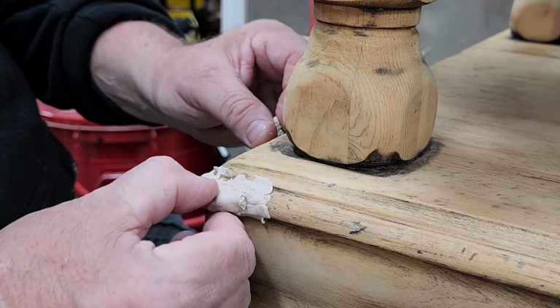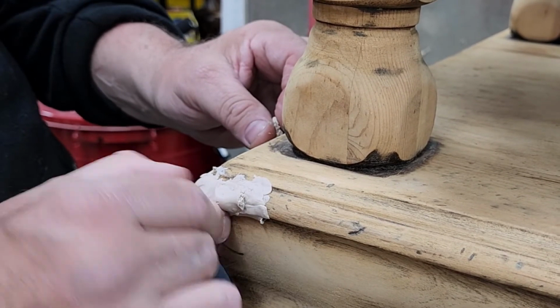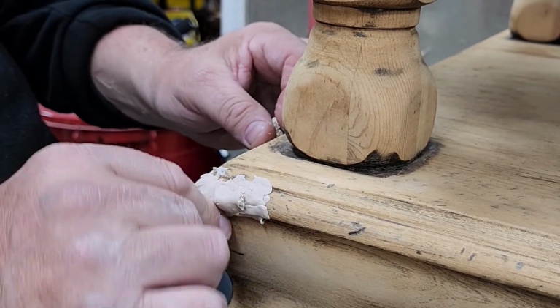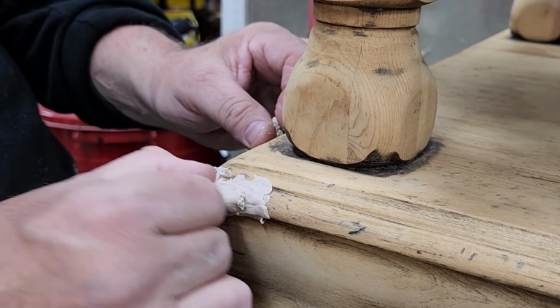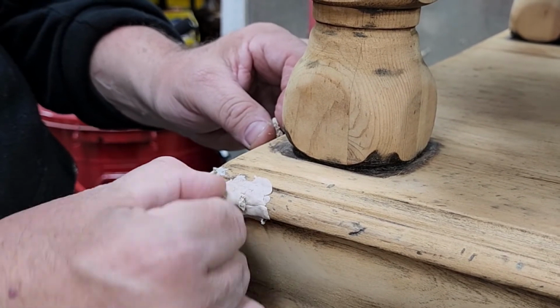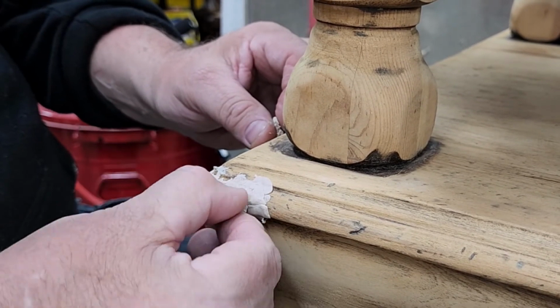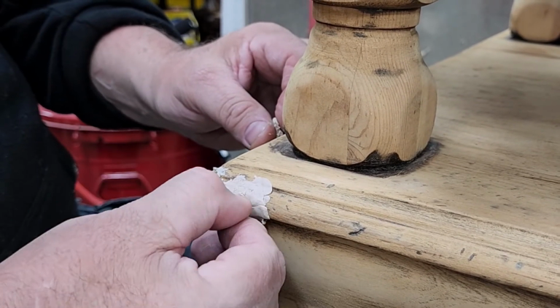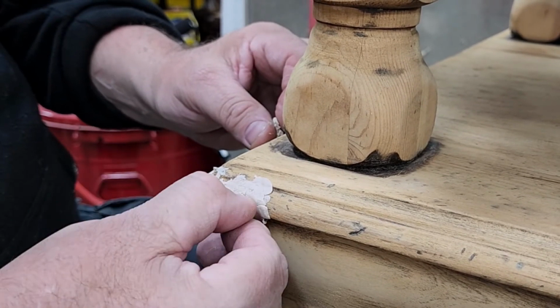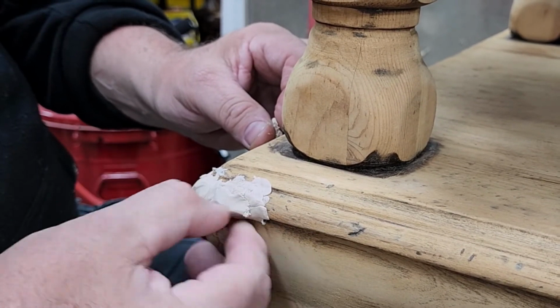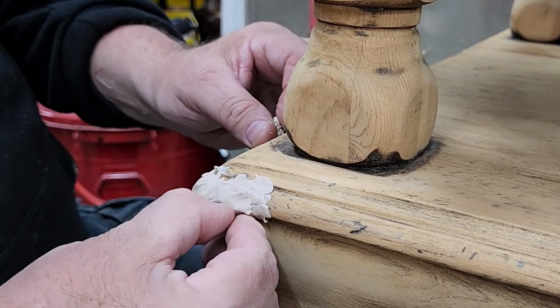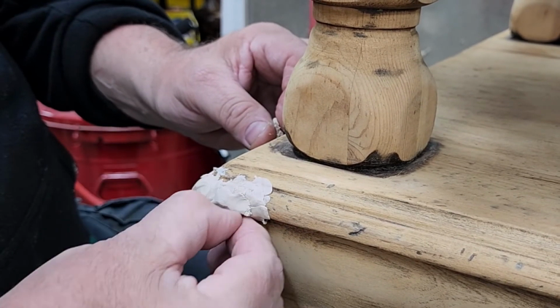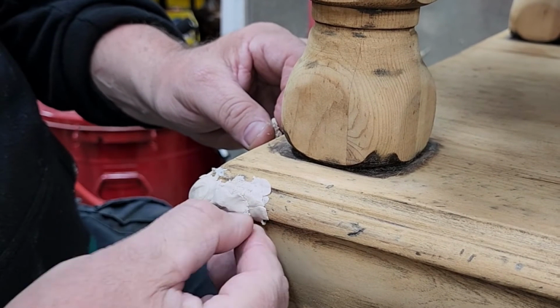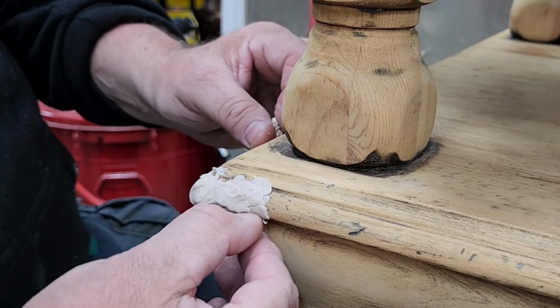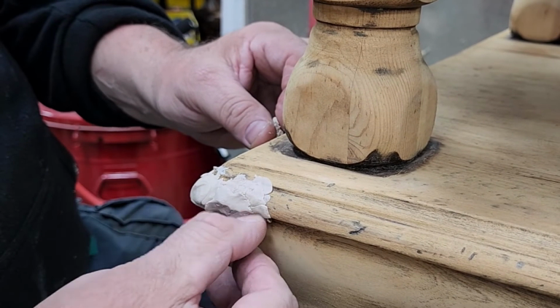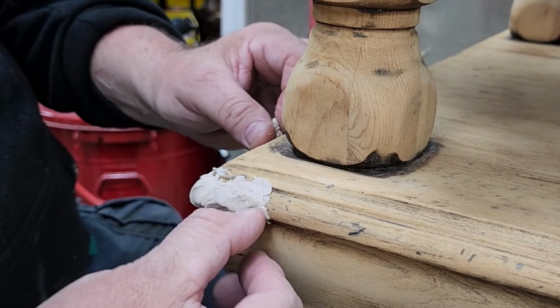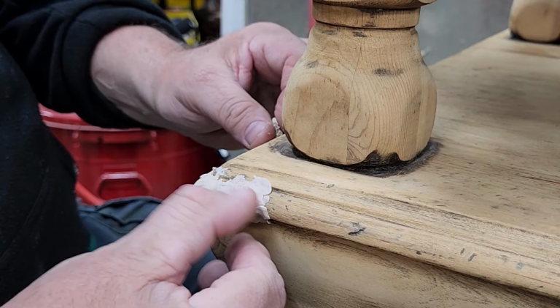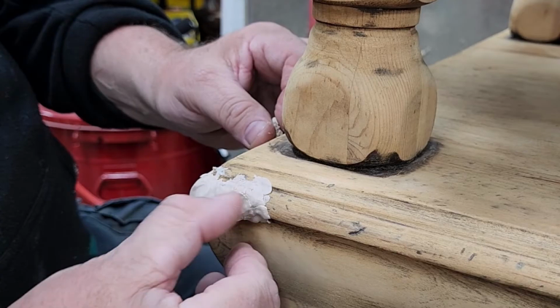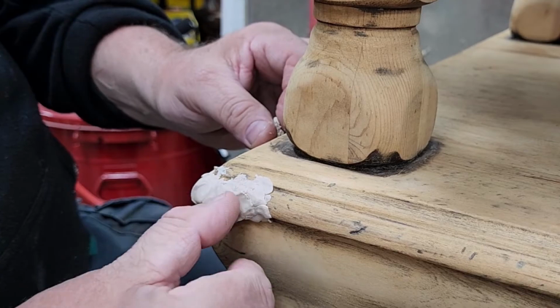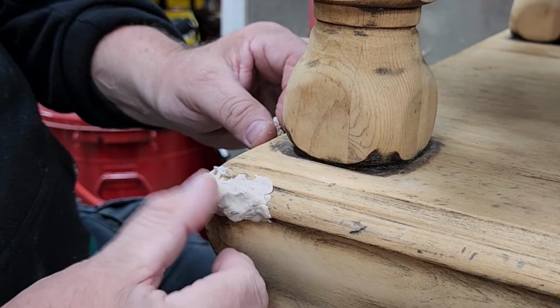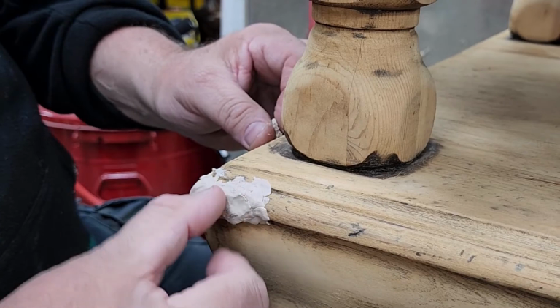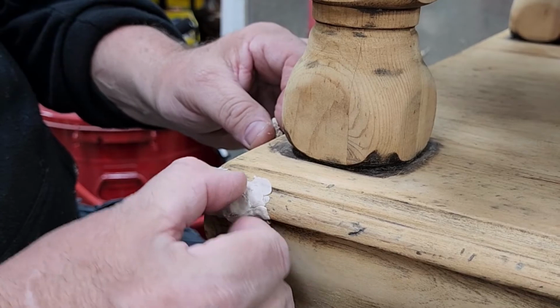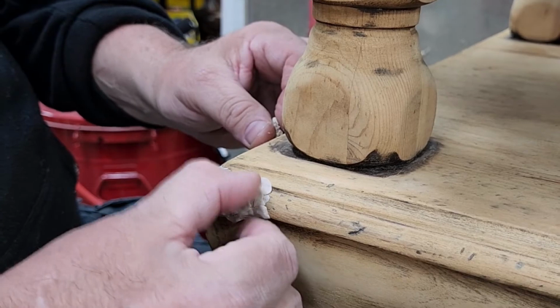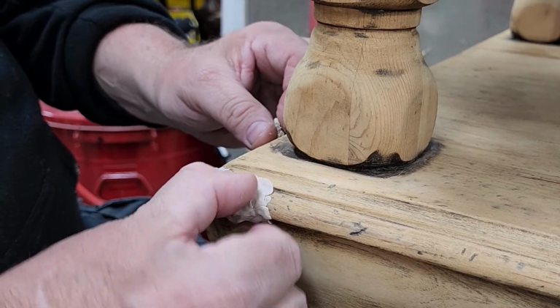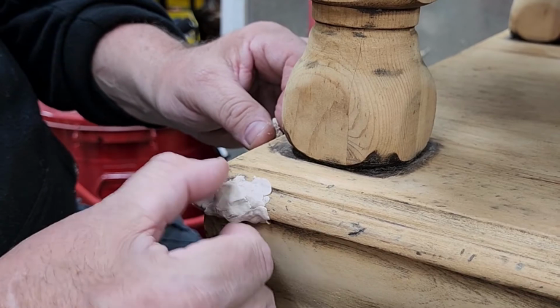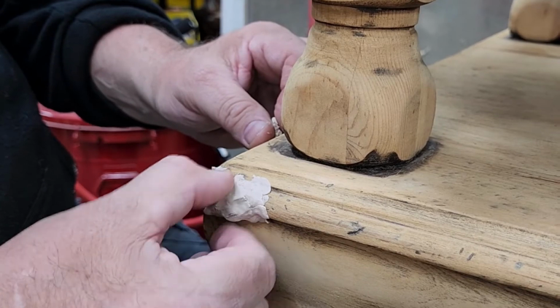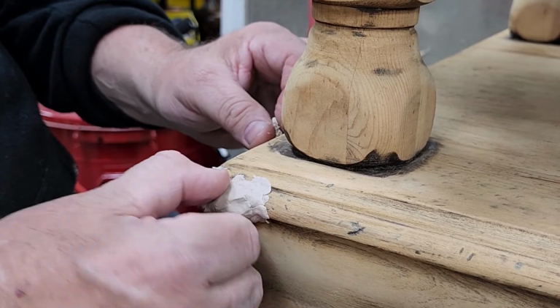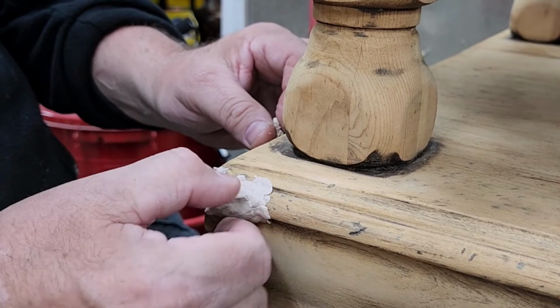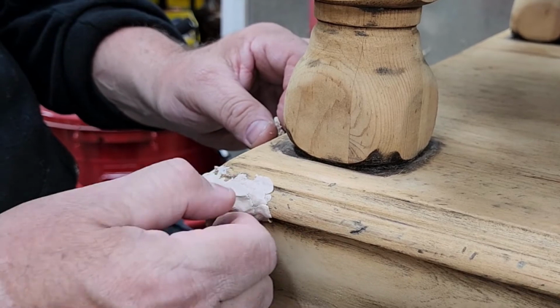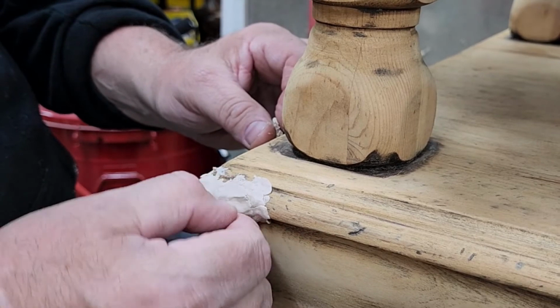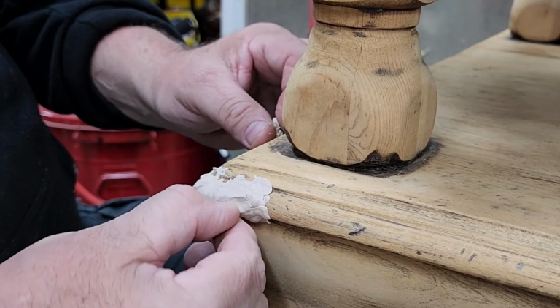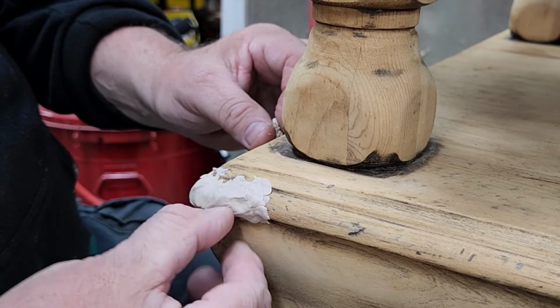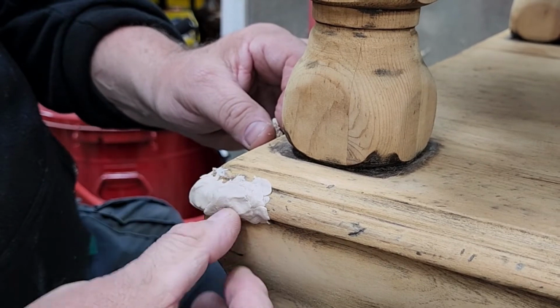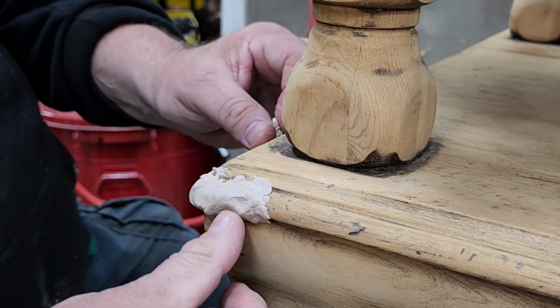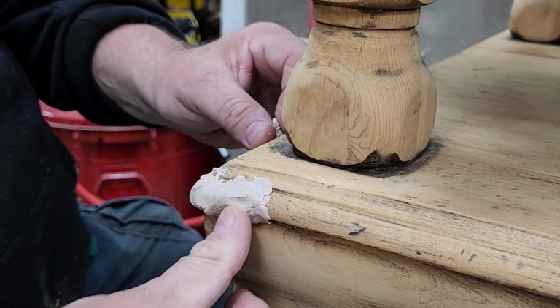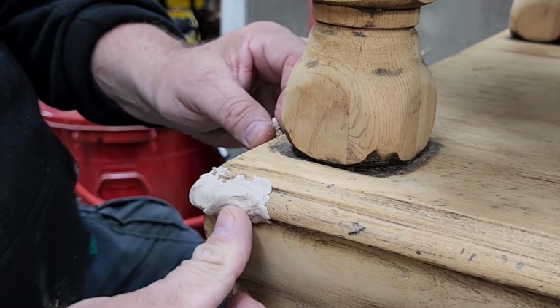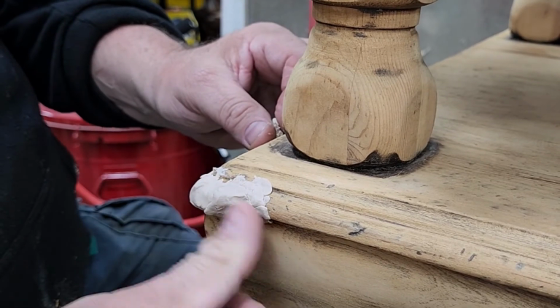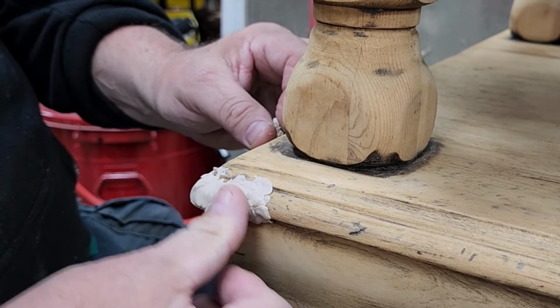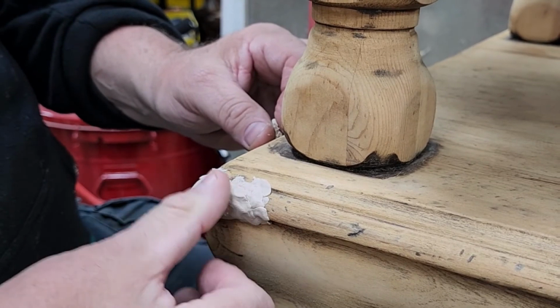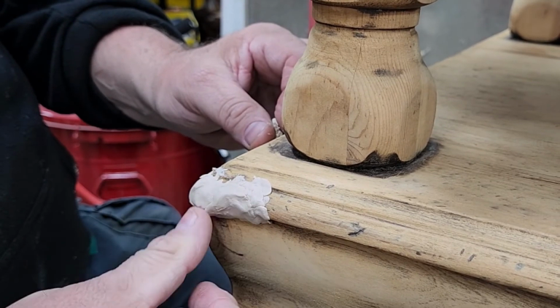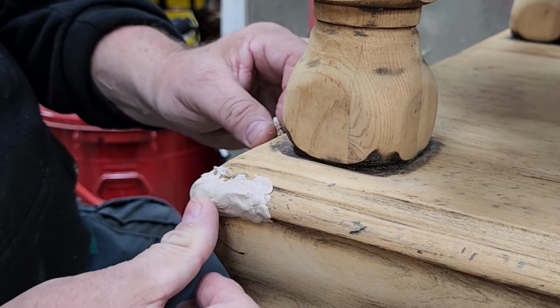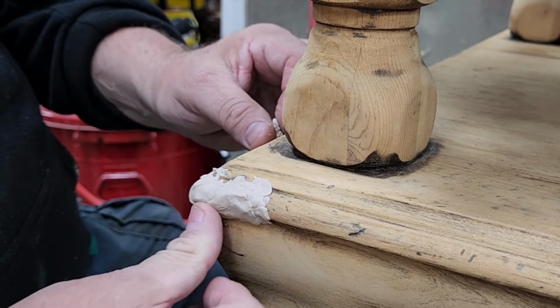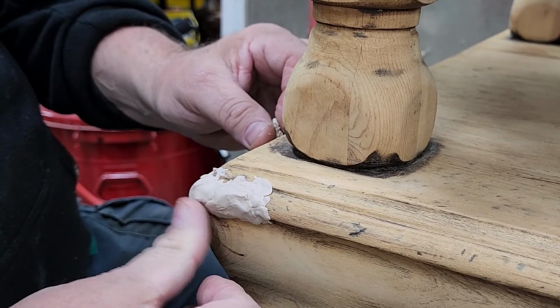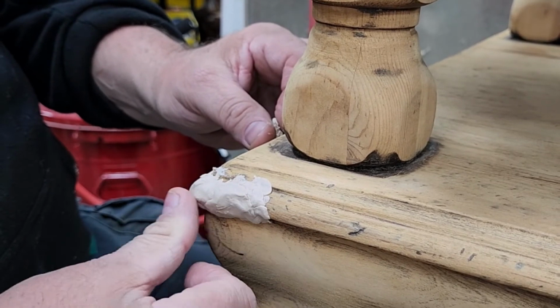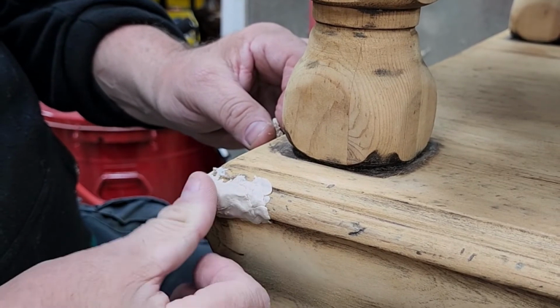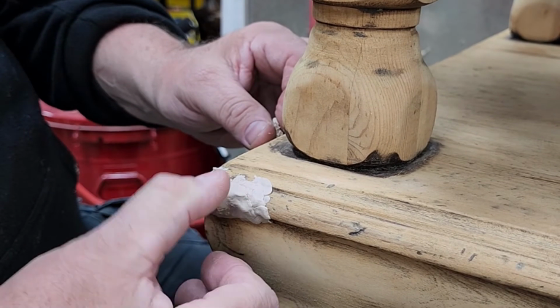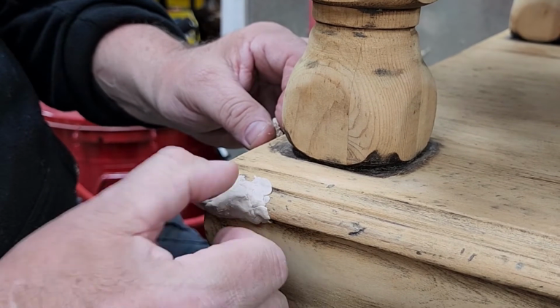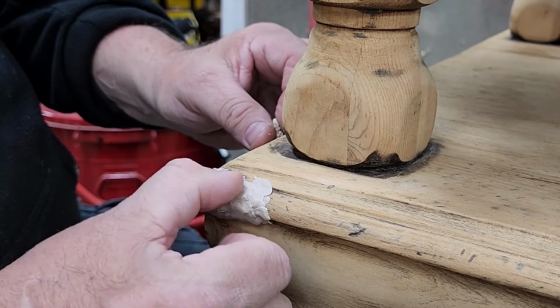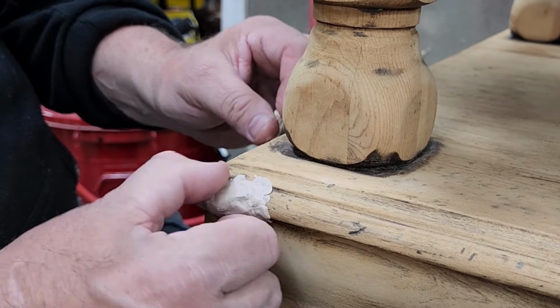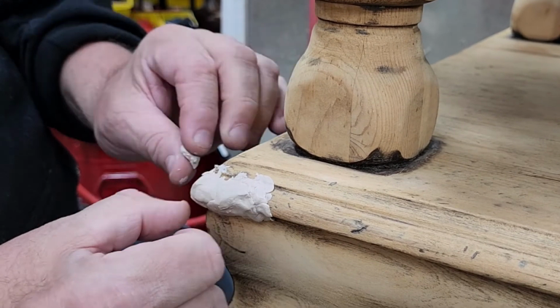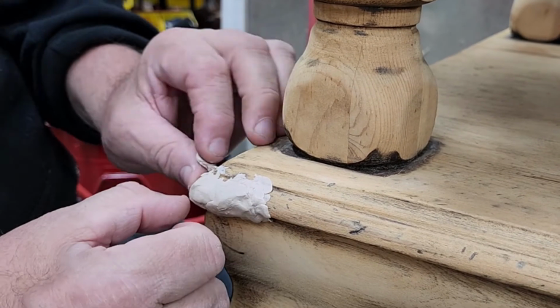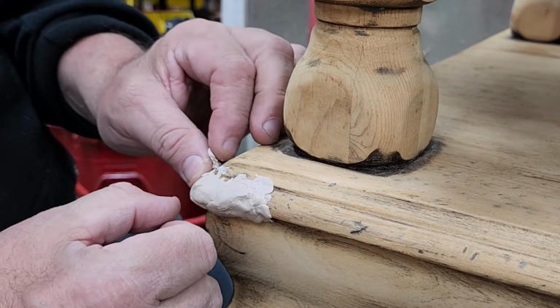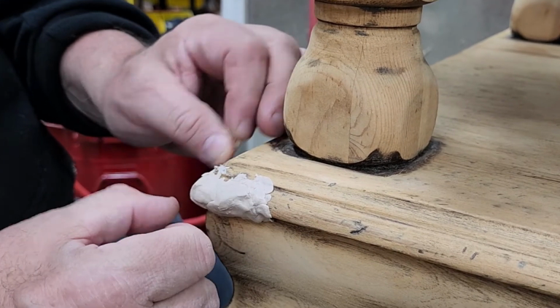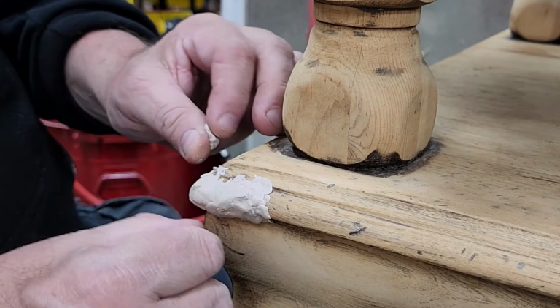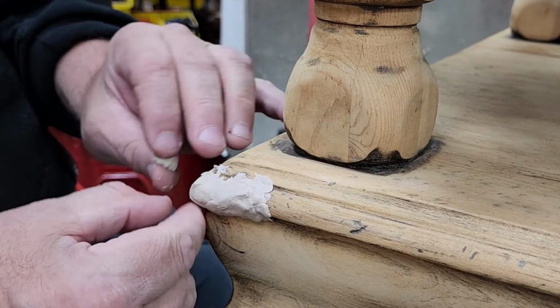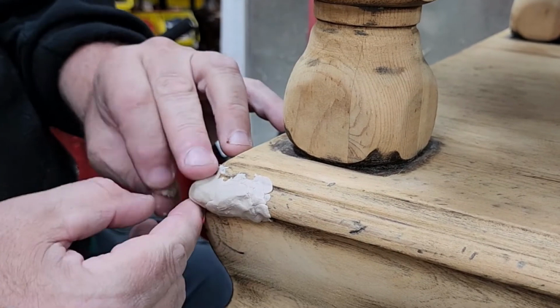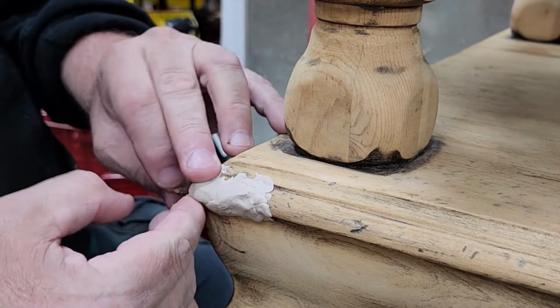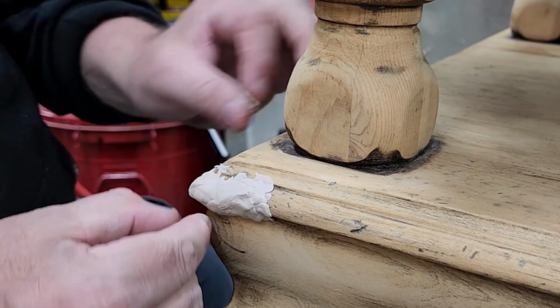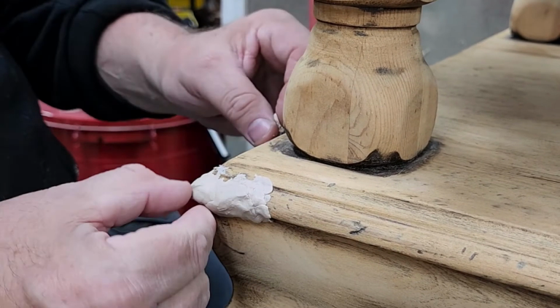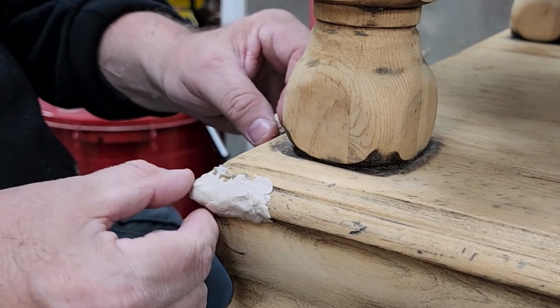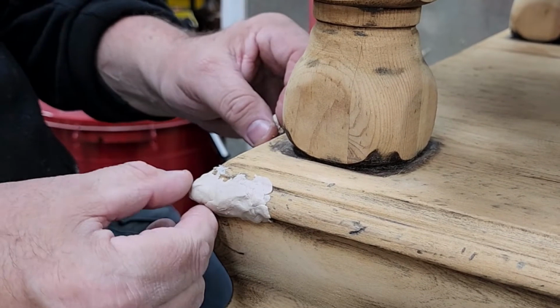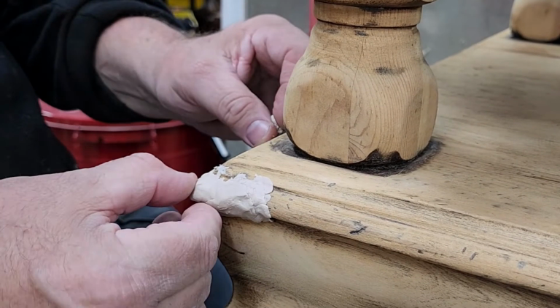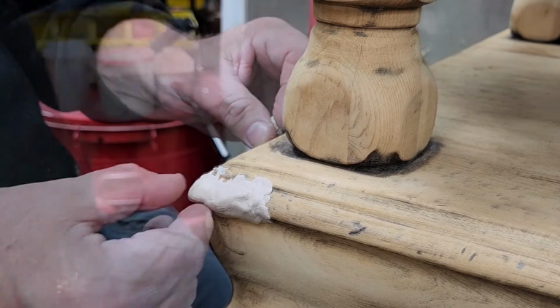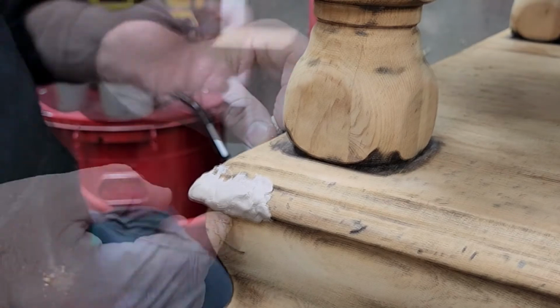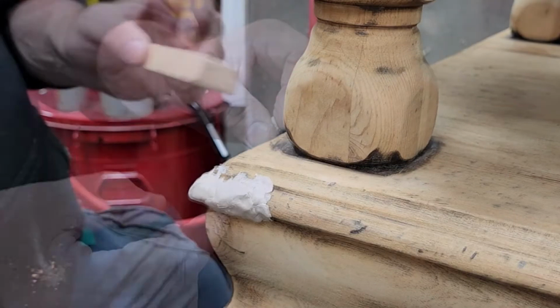I just get 80–90% of it on there and let it dry. This material dries very quickly — sometimes 15–20 minutes — and then it's sandable. It works very quickly.